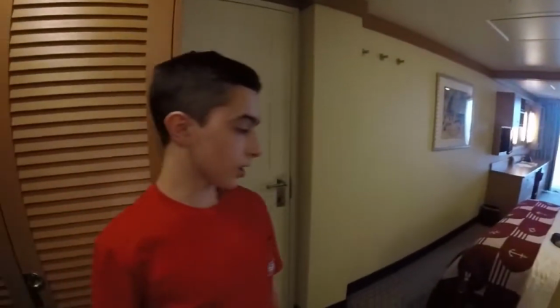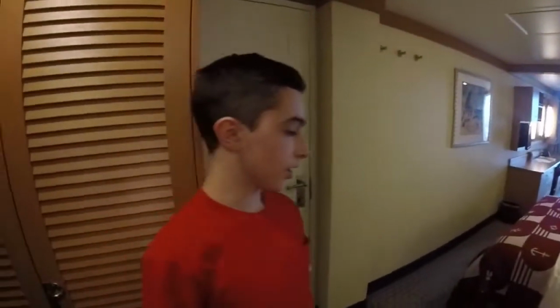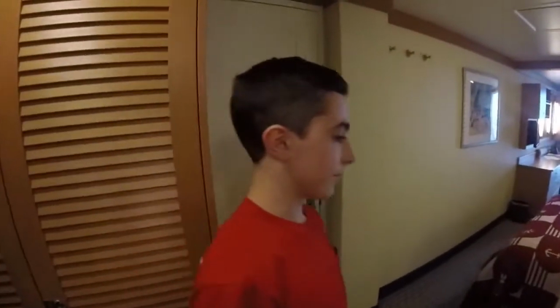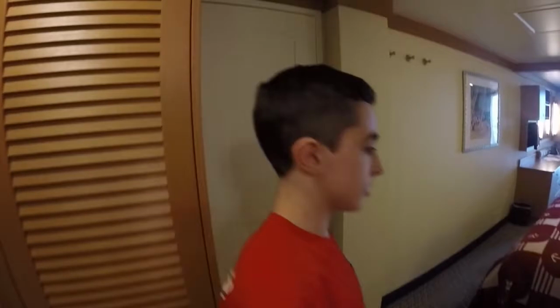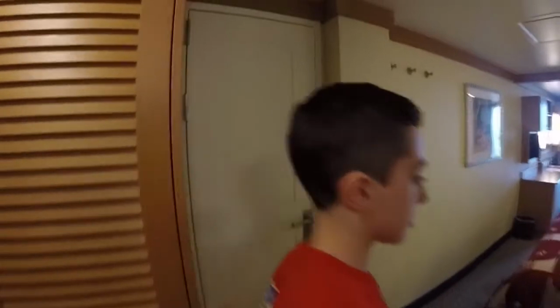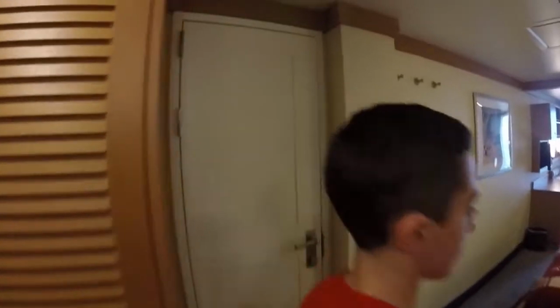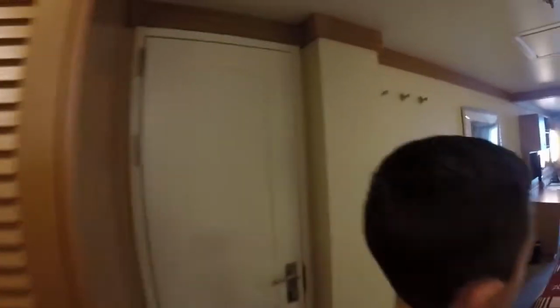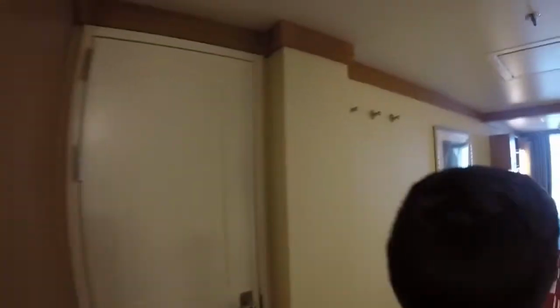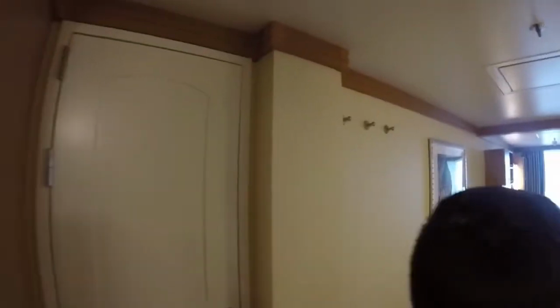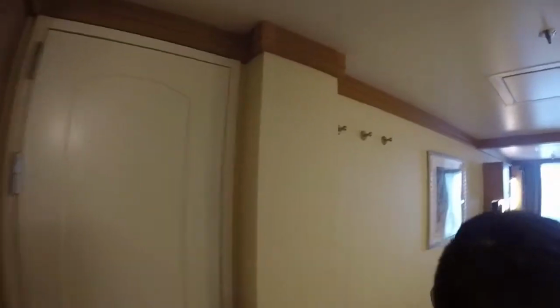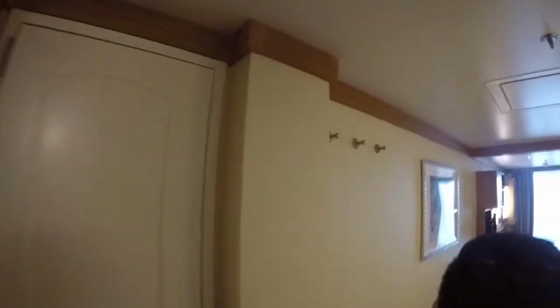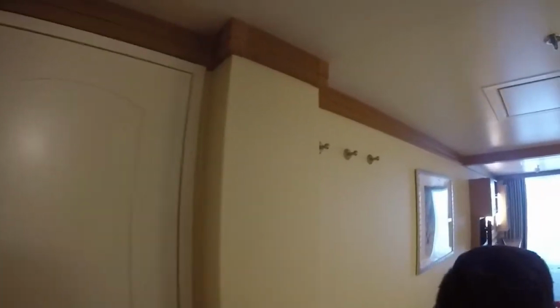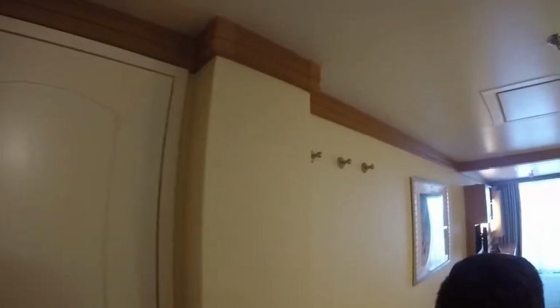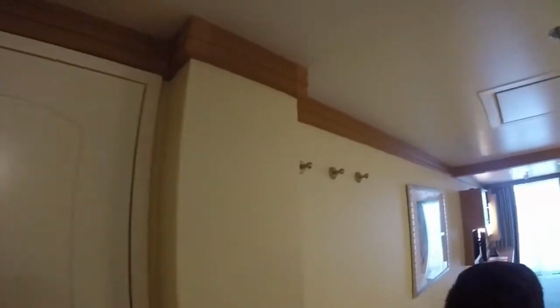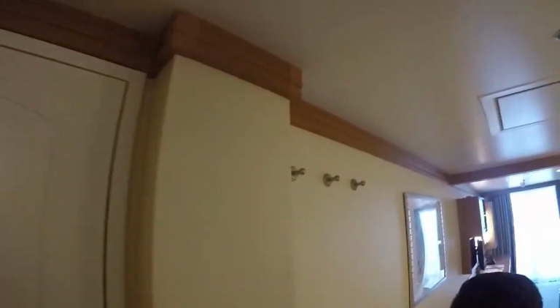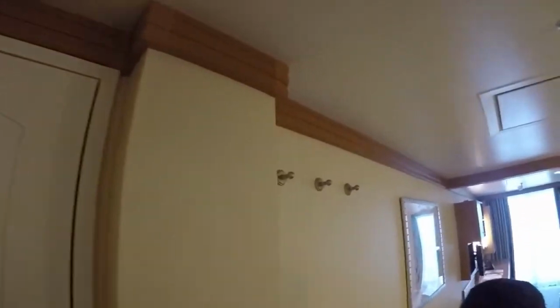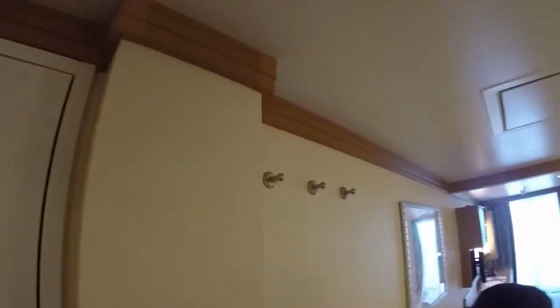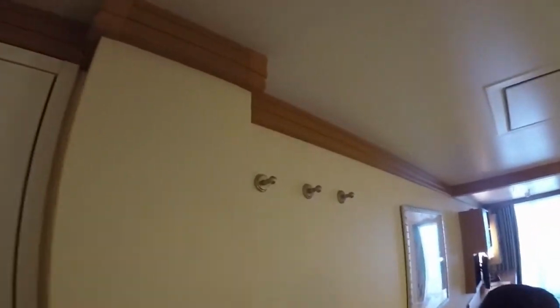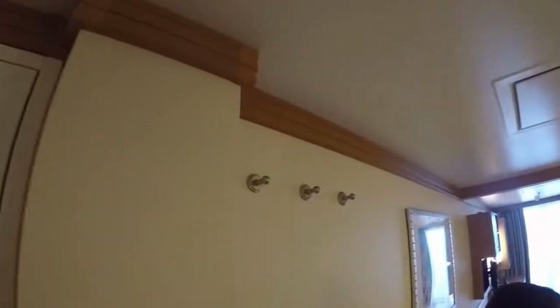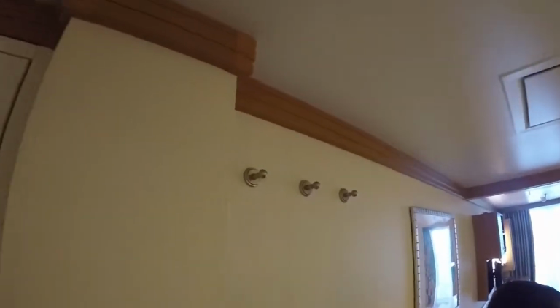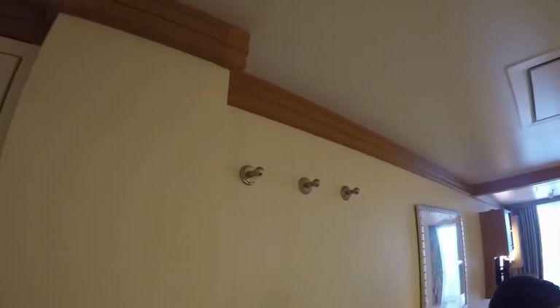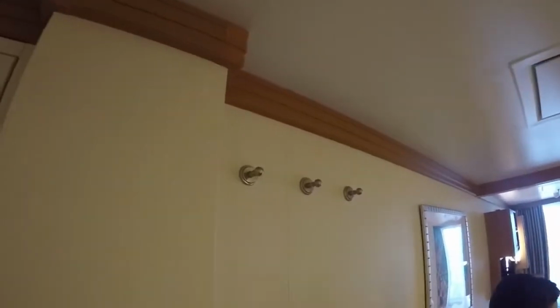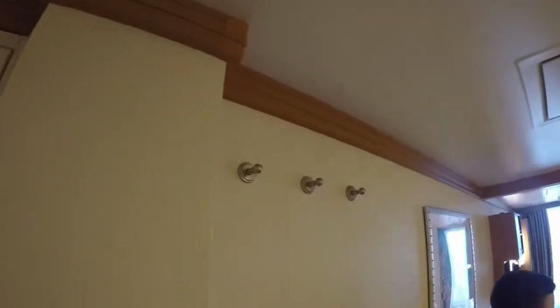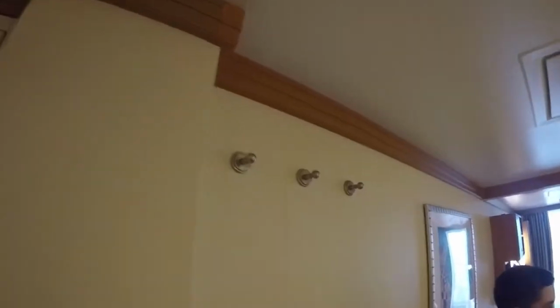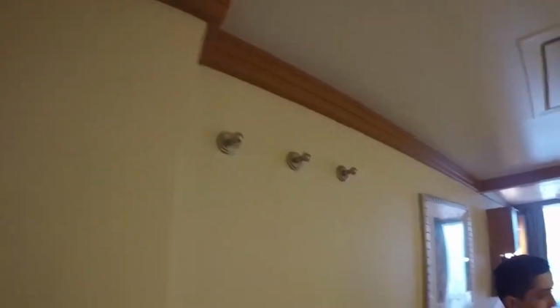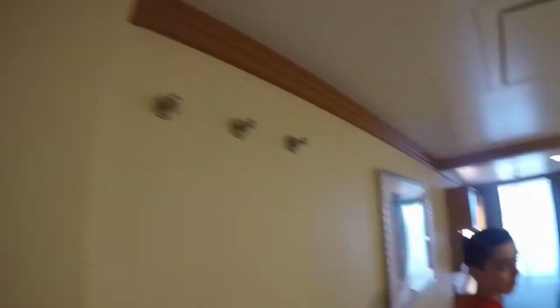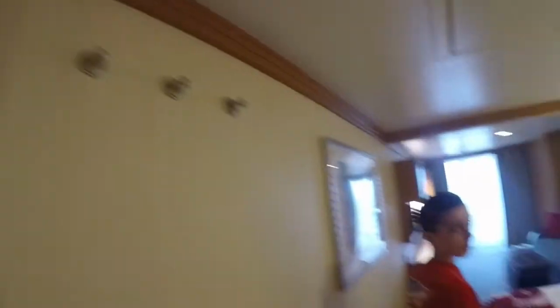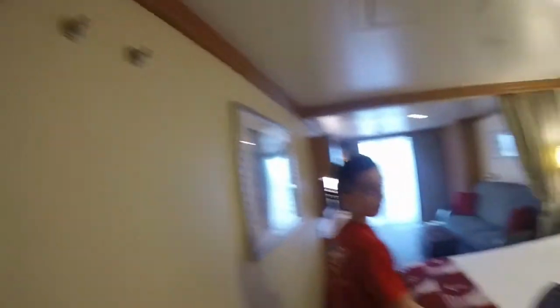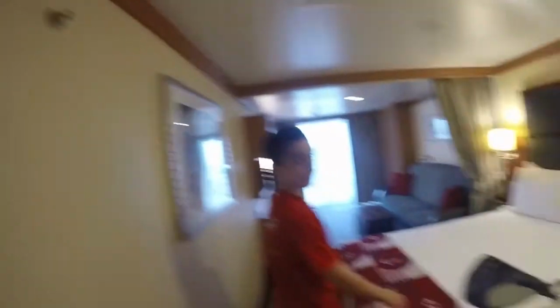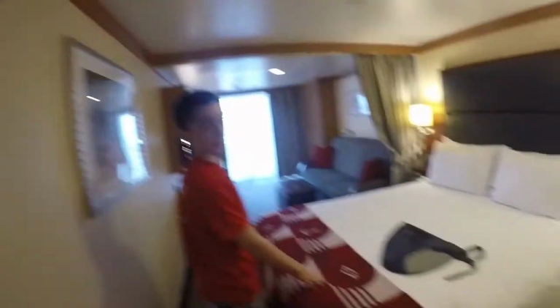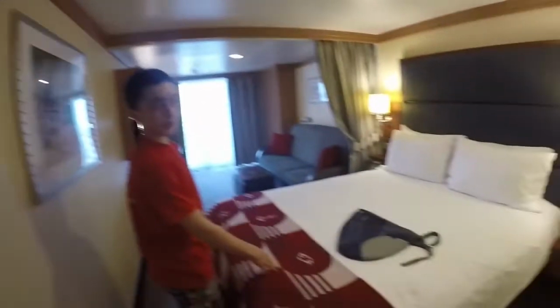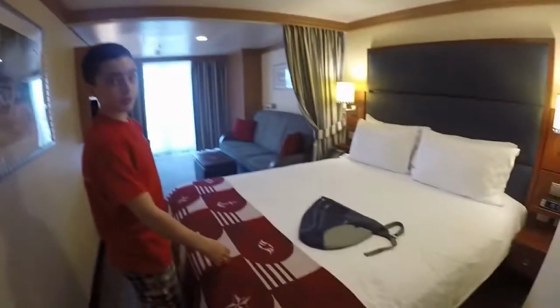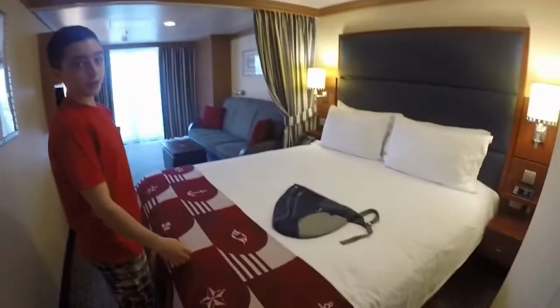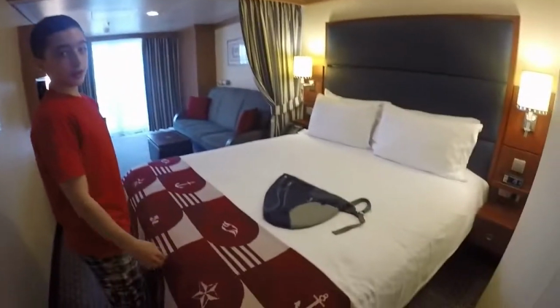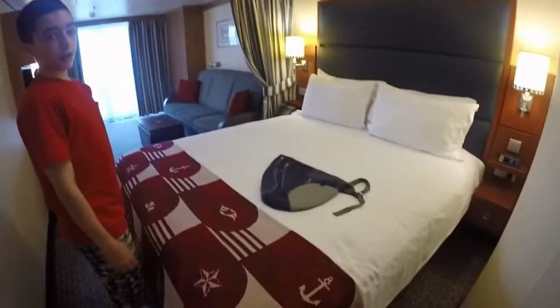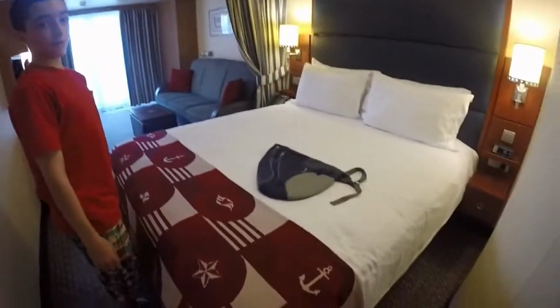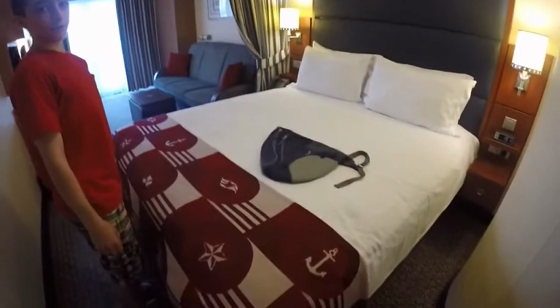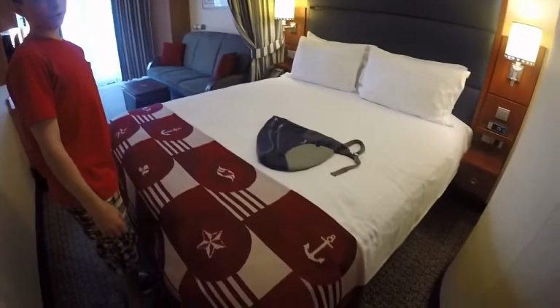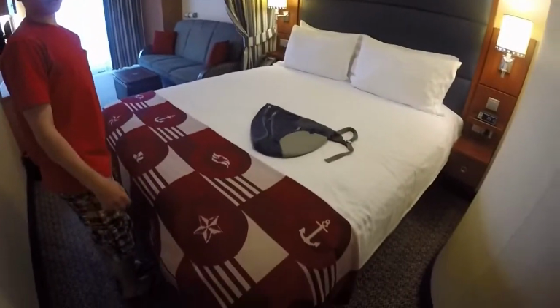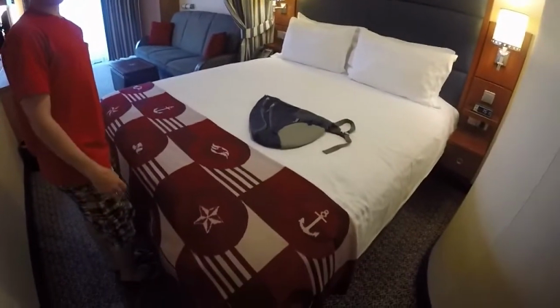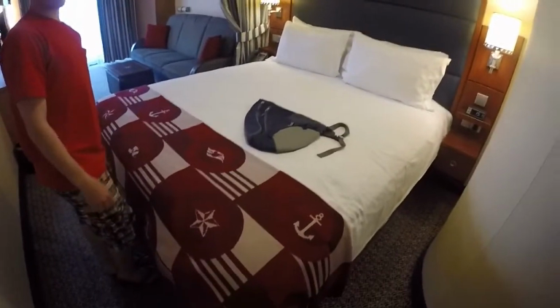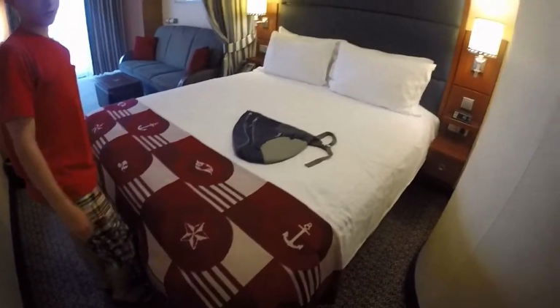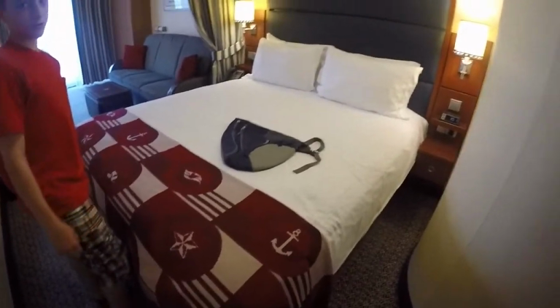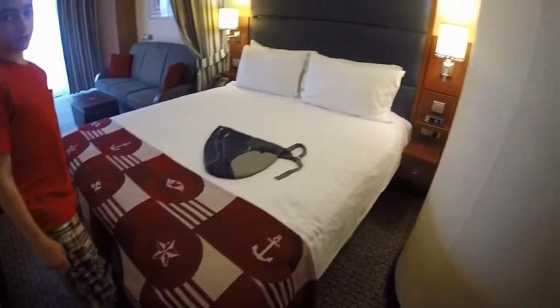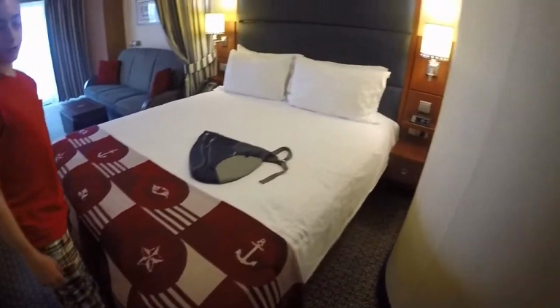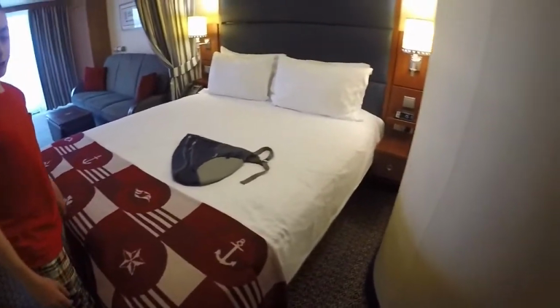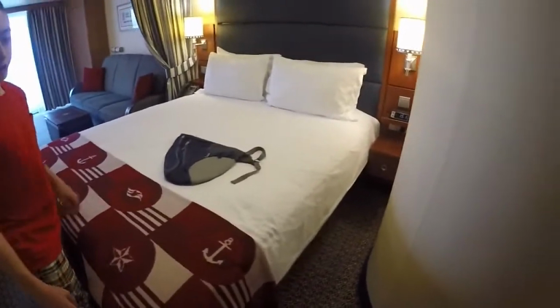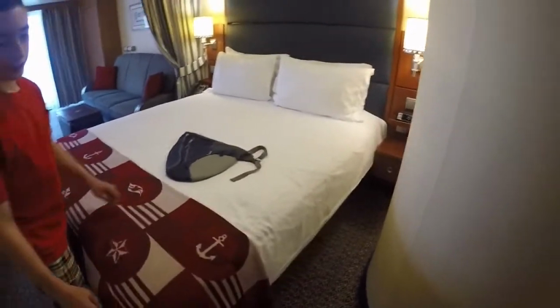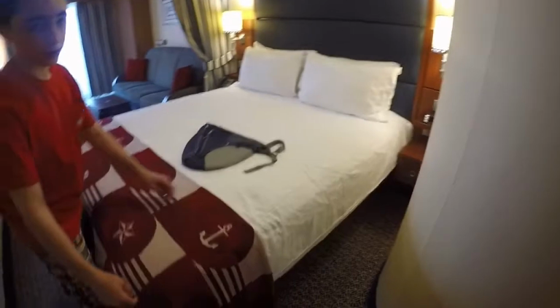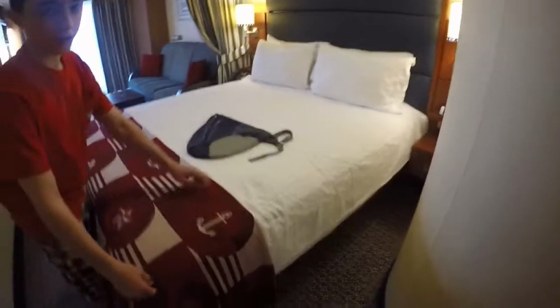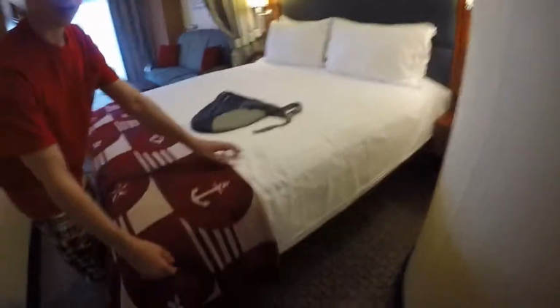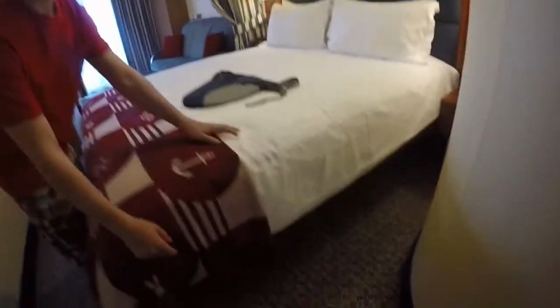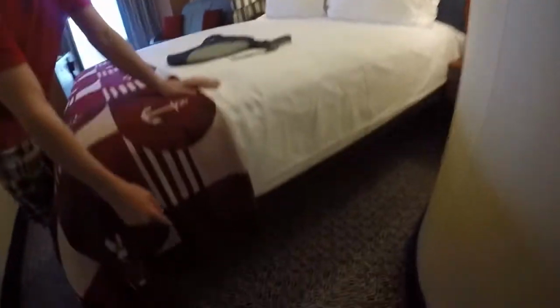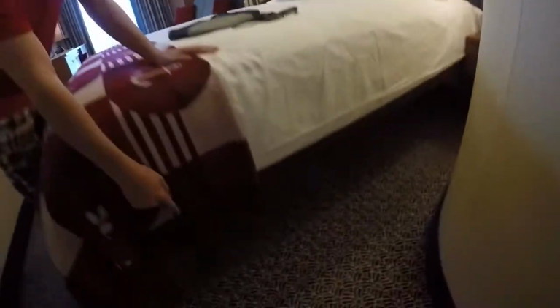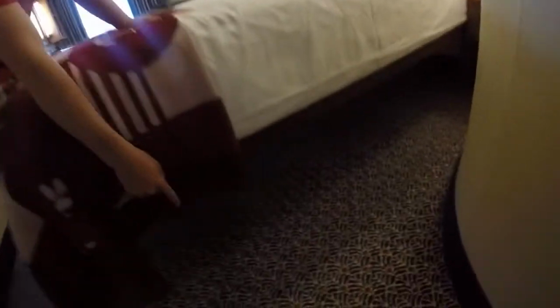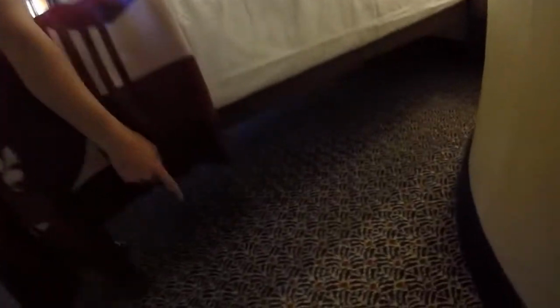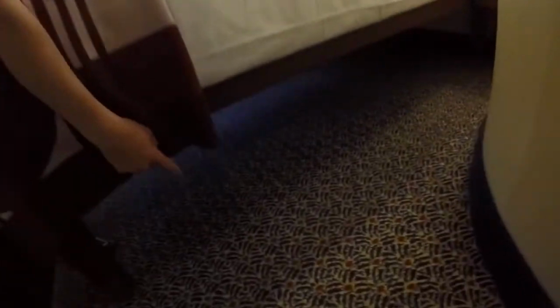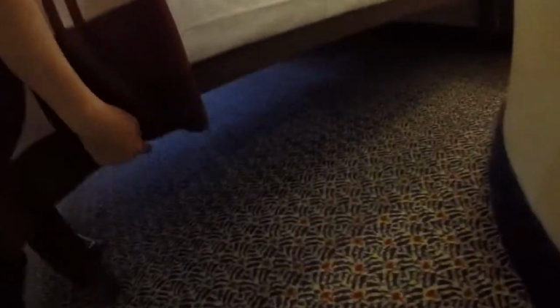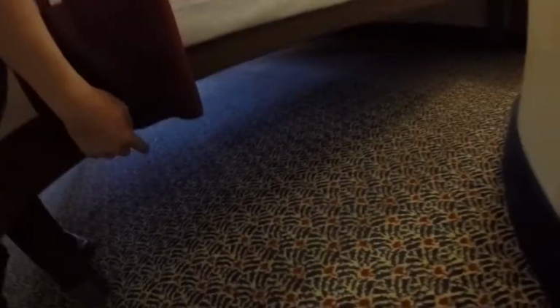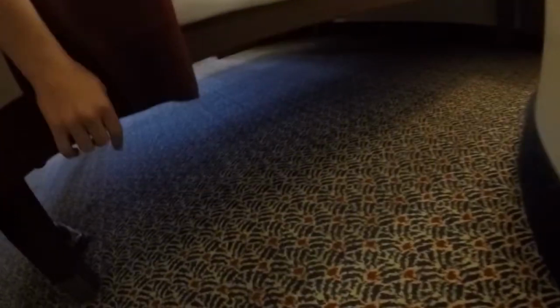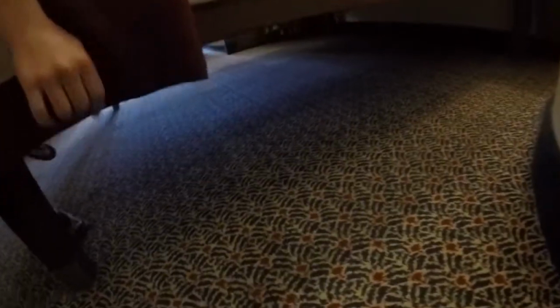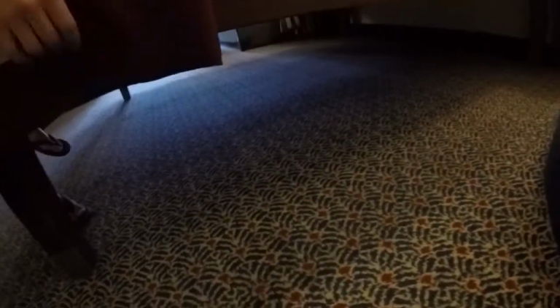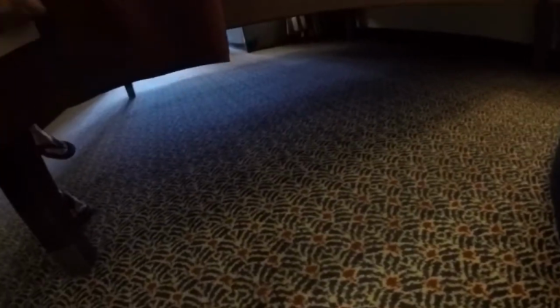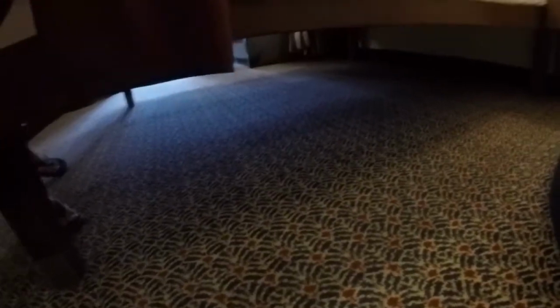This is the living quarters. This is a queen size bed, and if you want some extra storage, look under here — I could sleep under that!